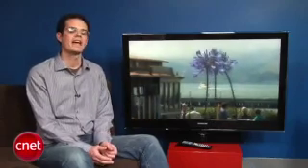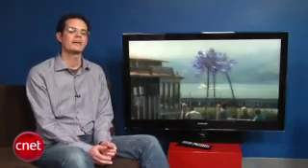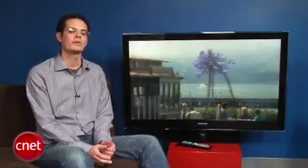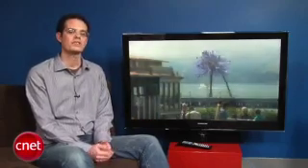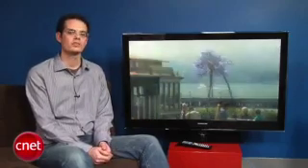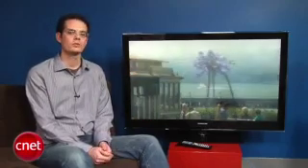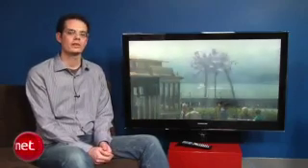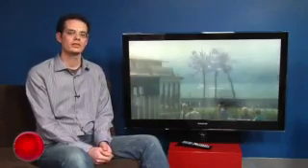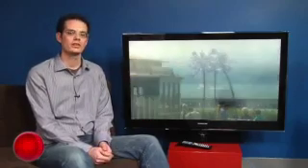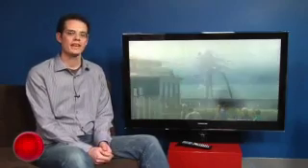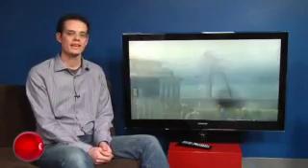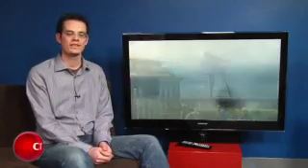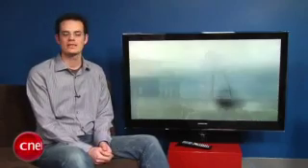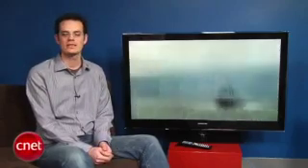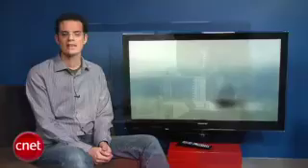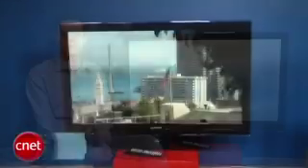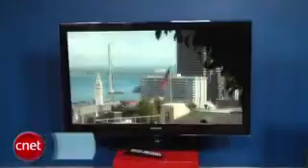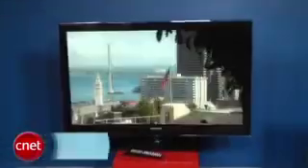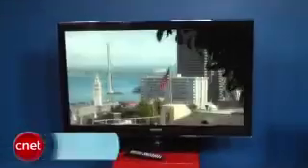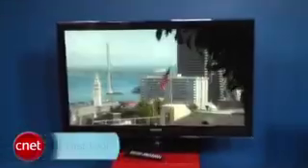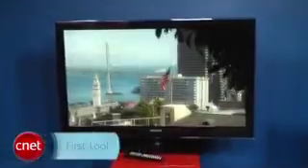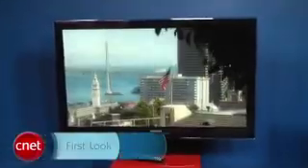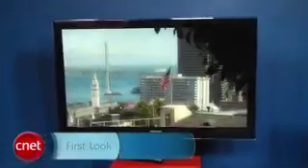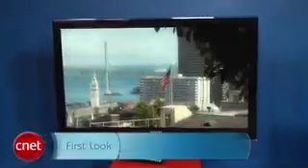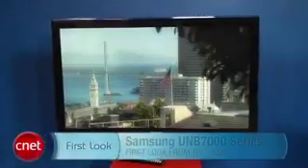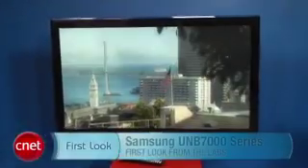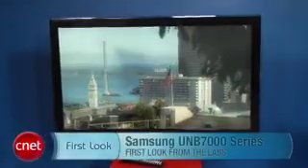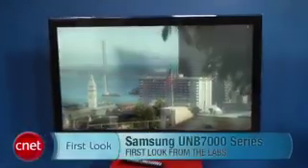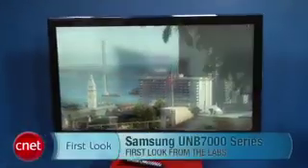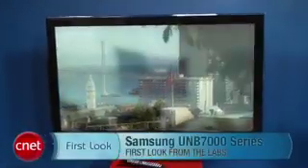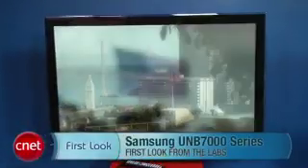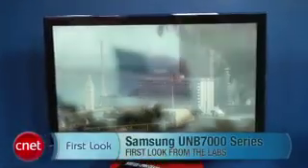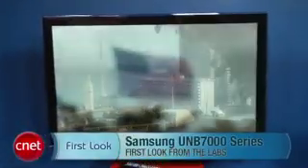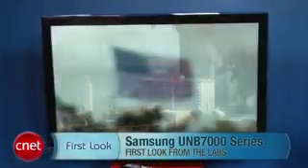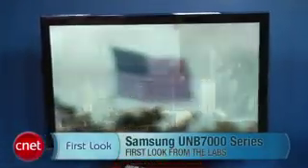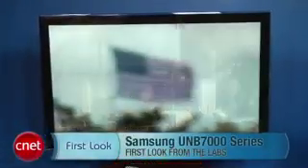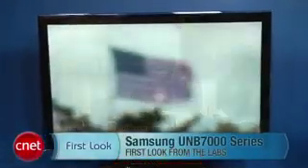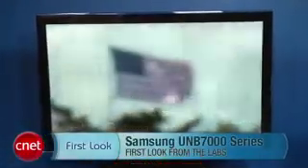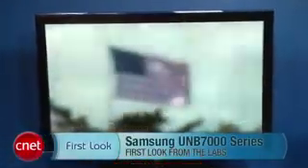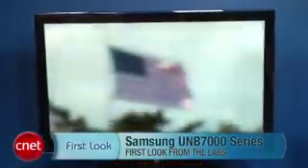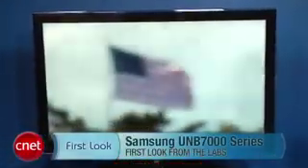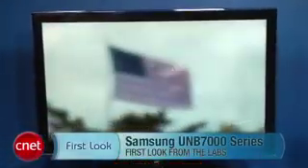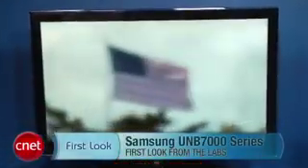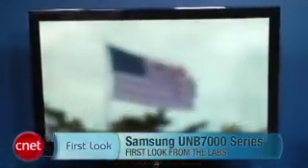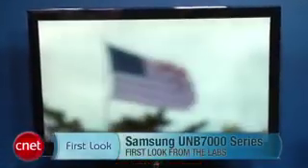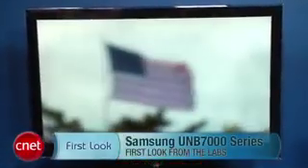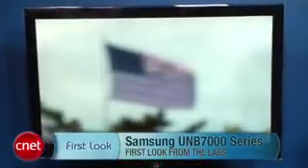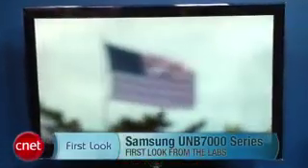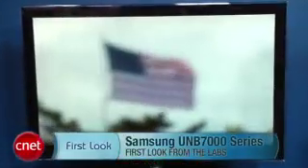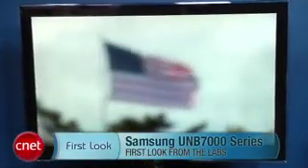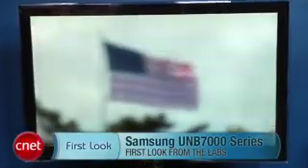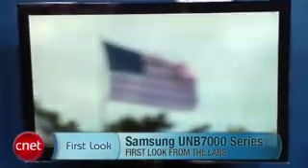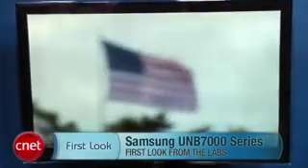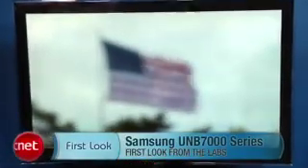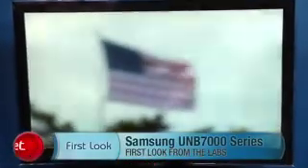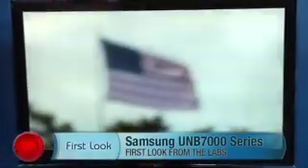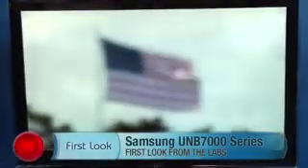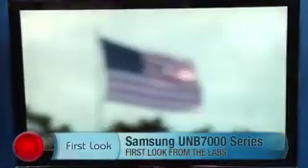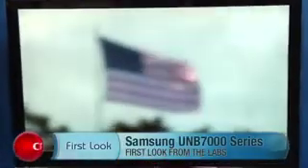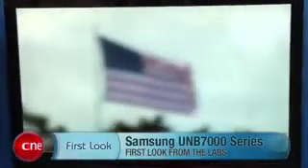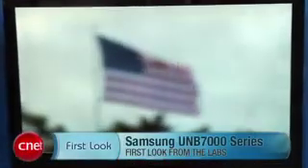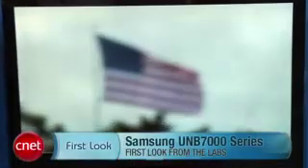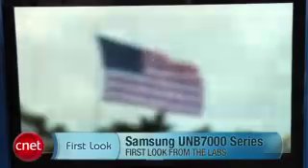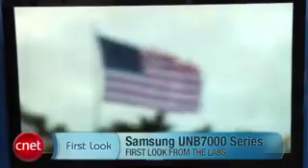Anyway, that's a quick look at the Samsung UN46B7000 and the B7000 series. I'm David Katzmeyer.